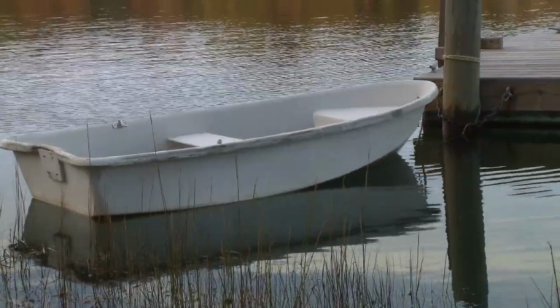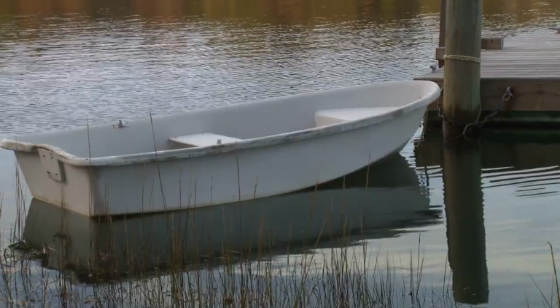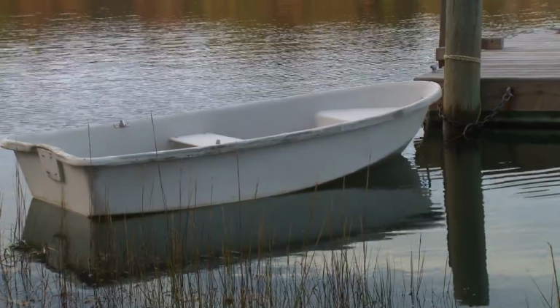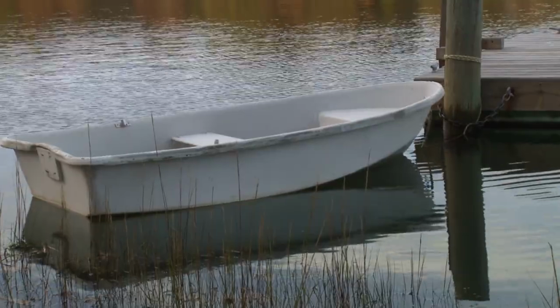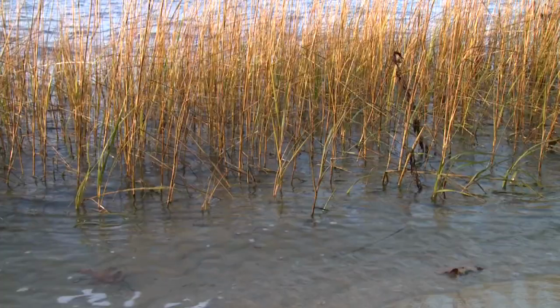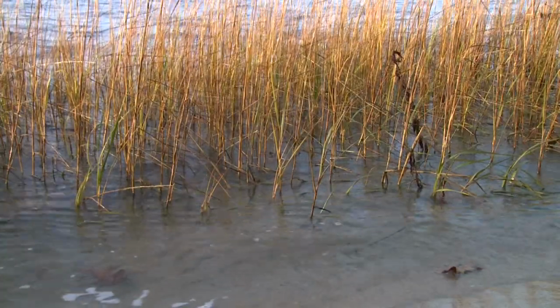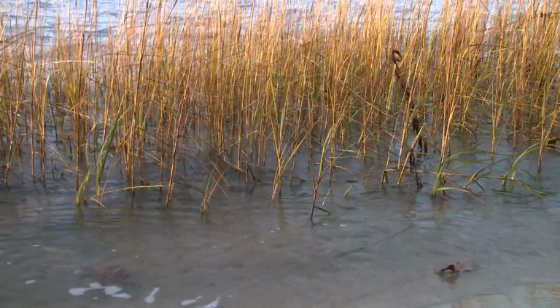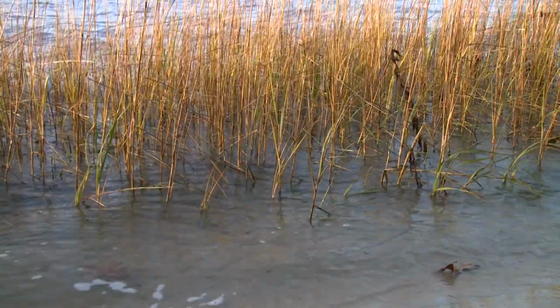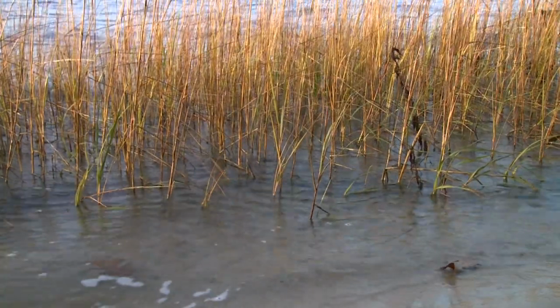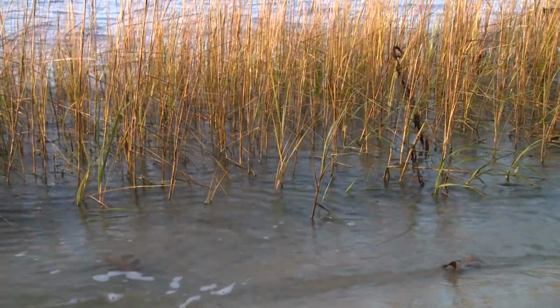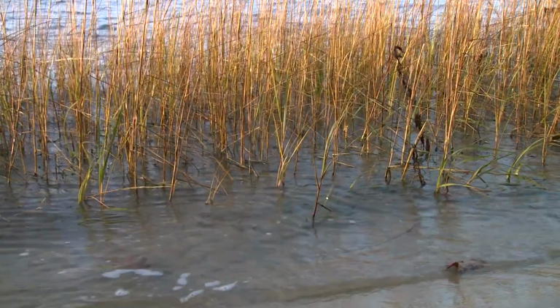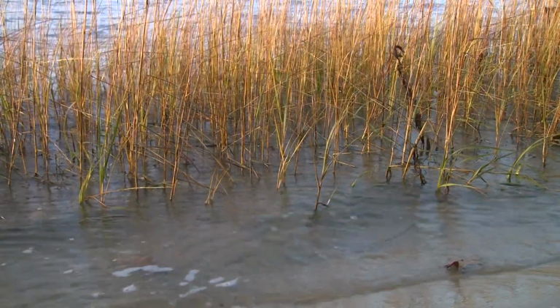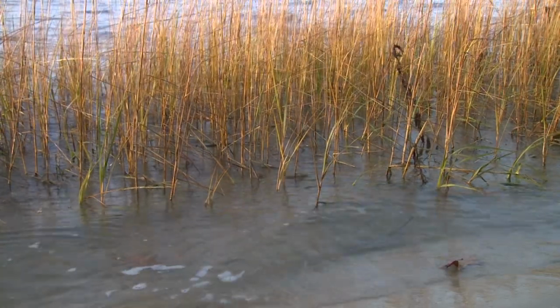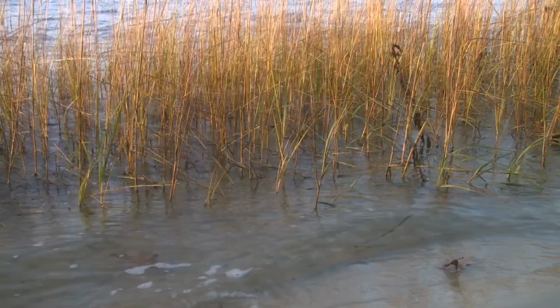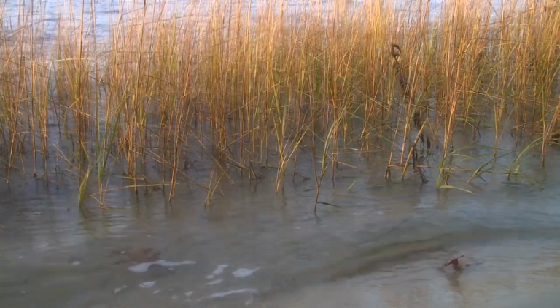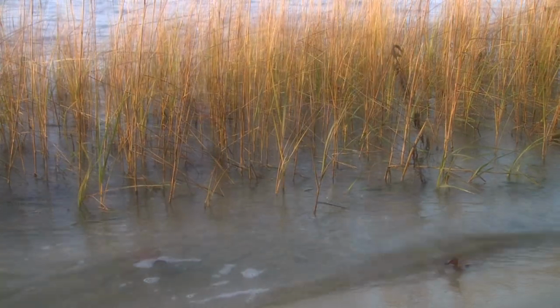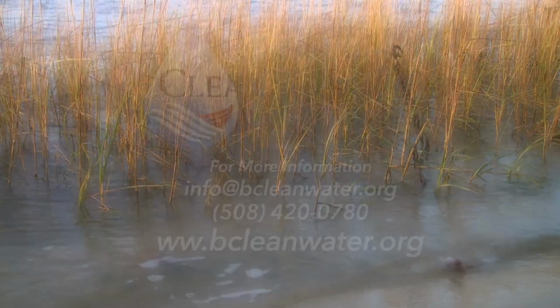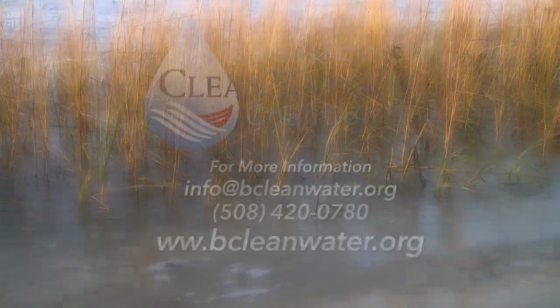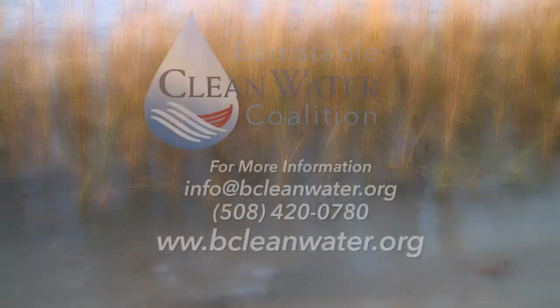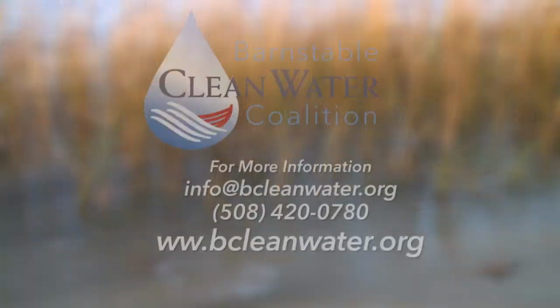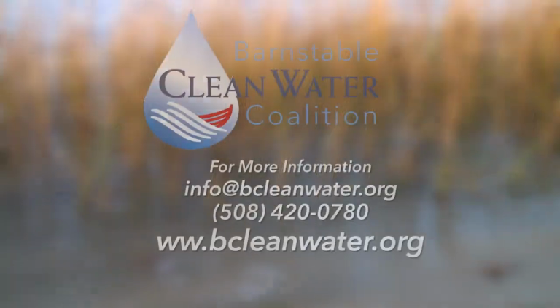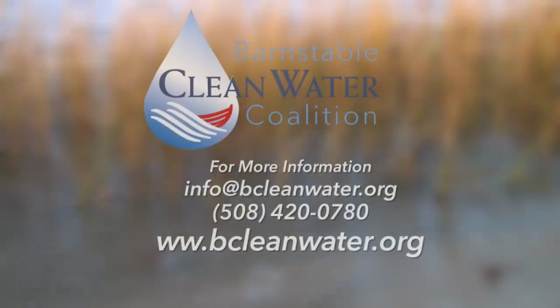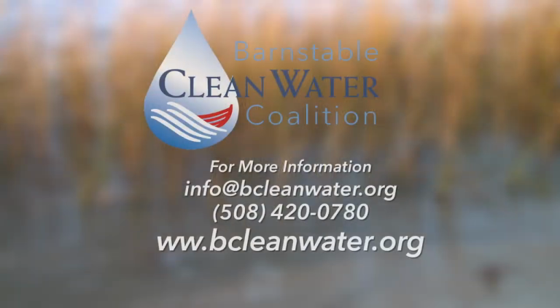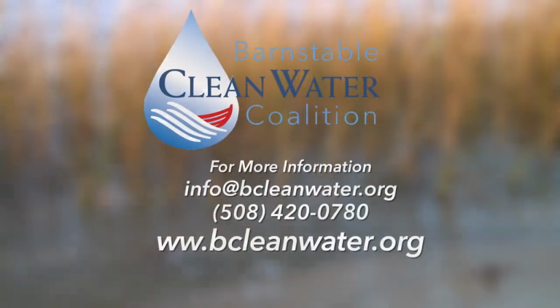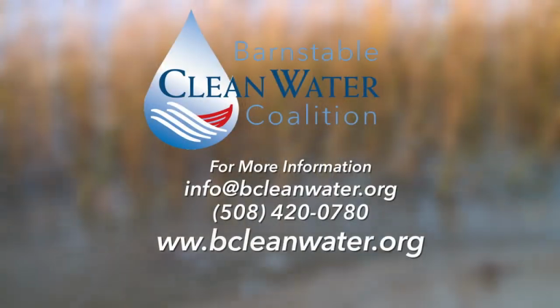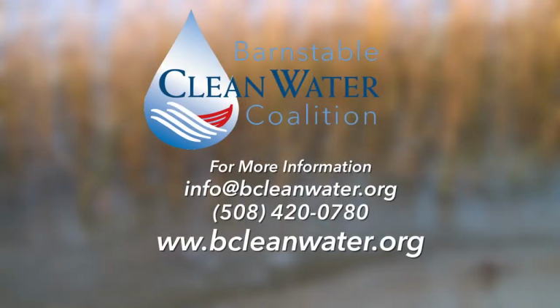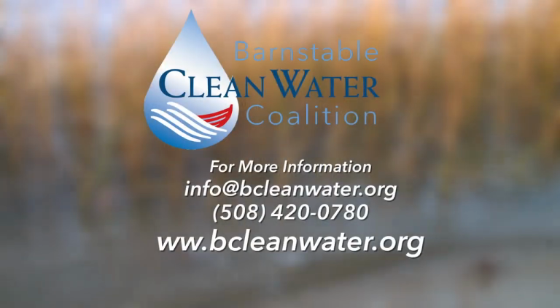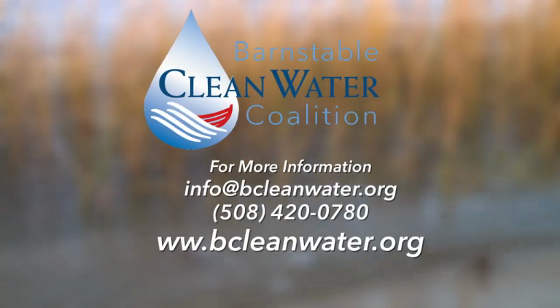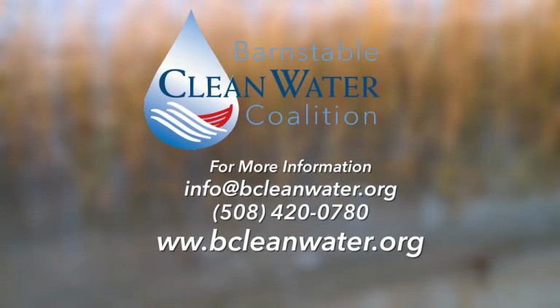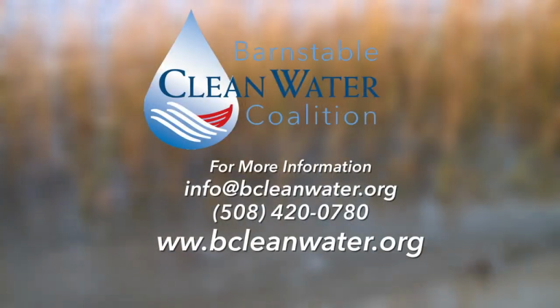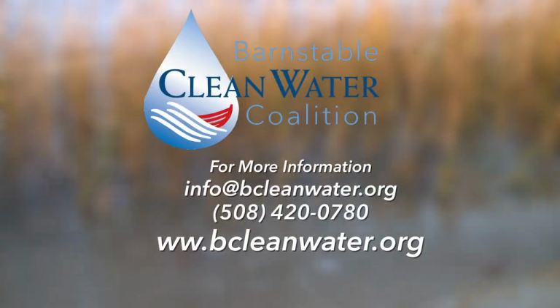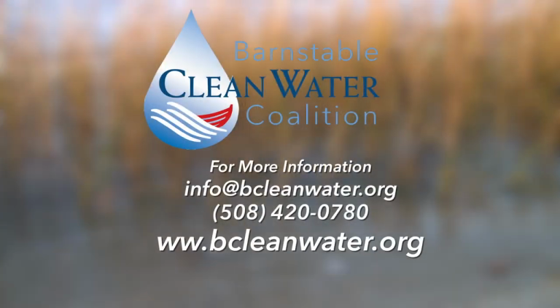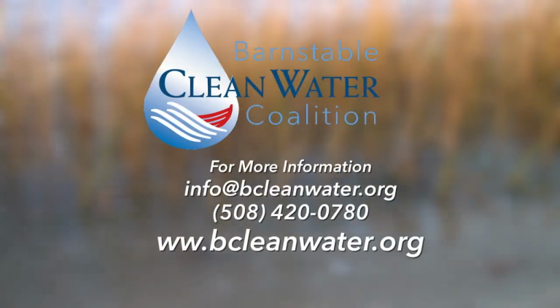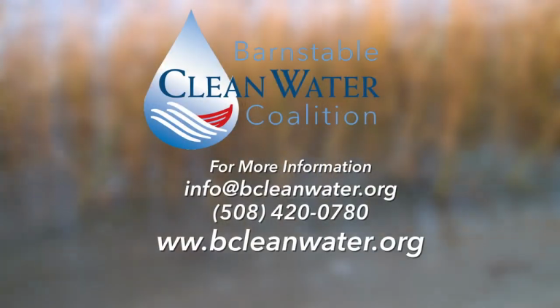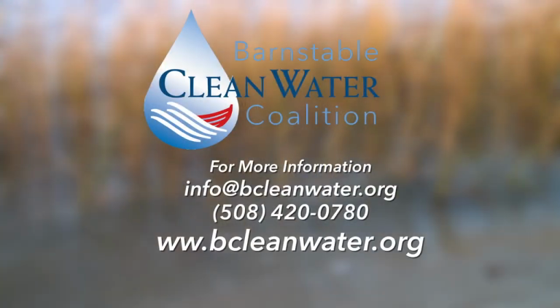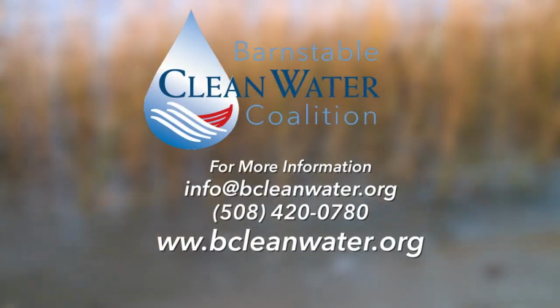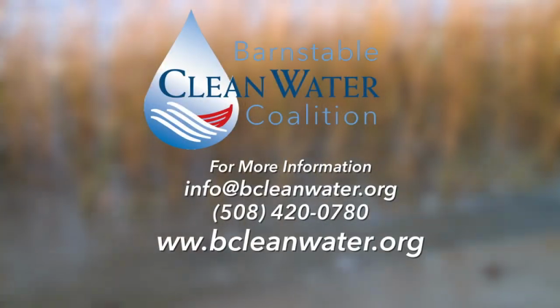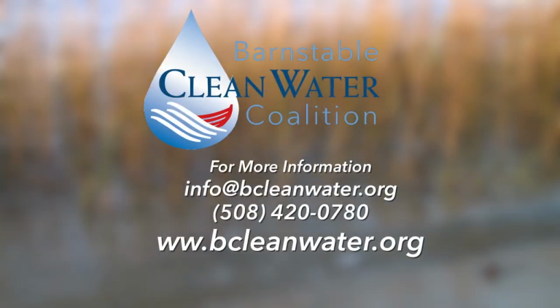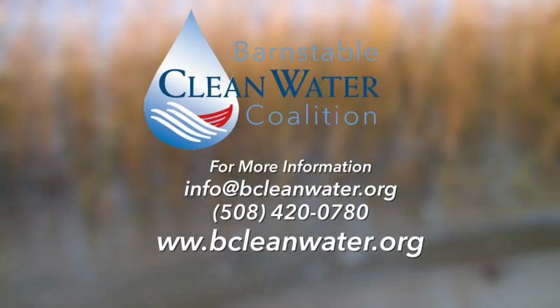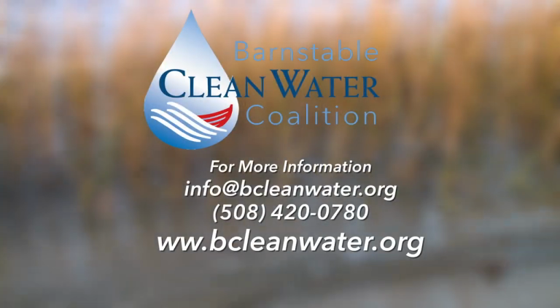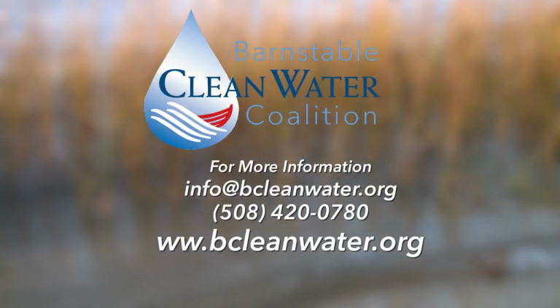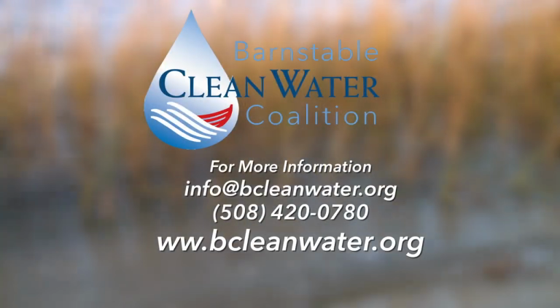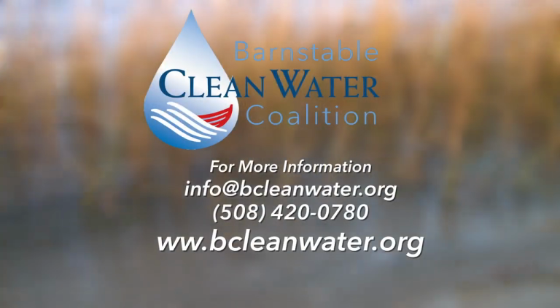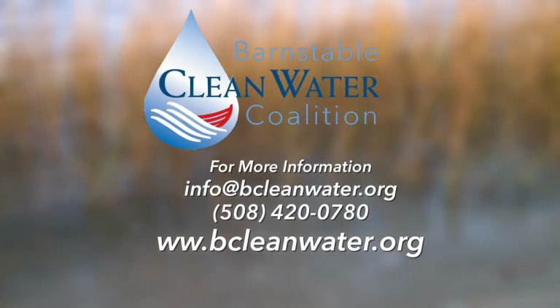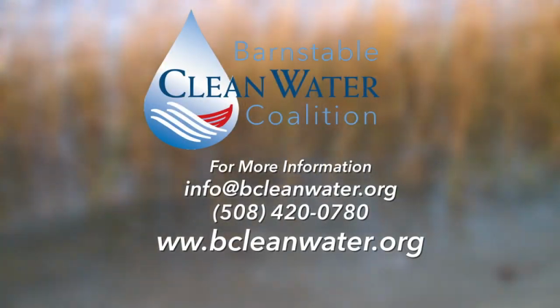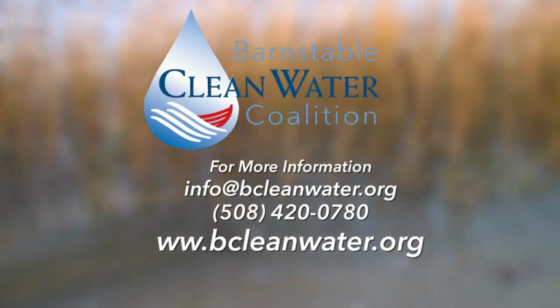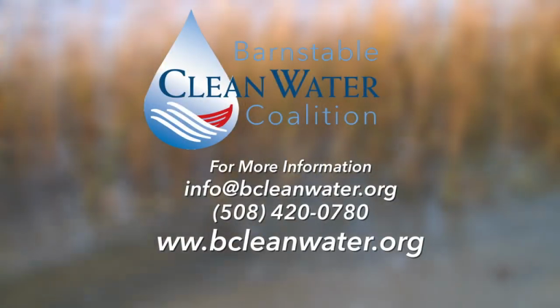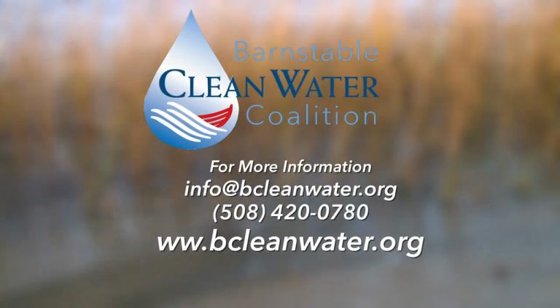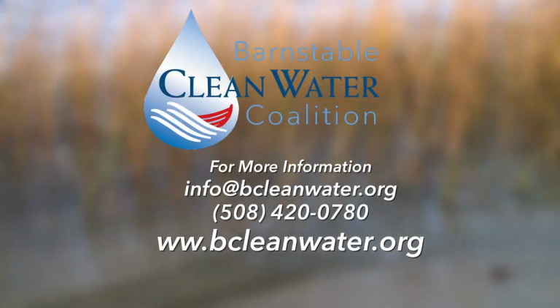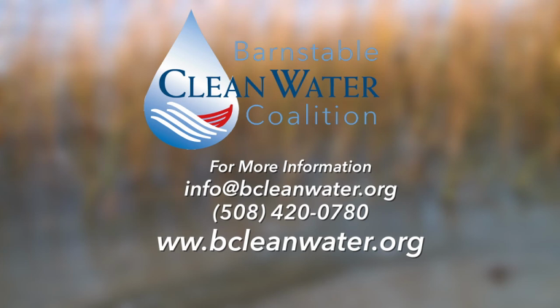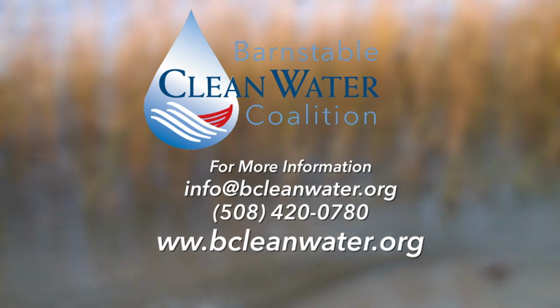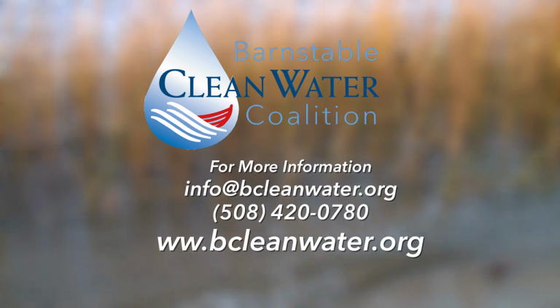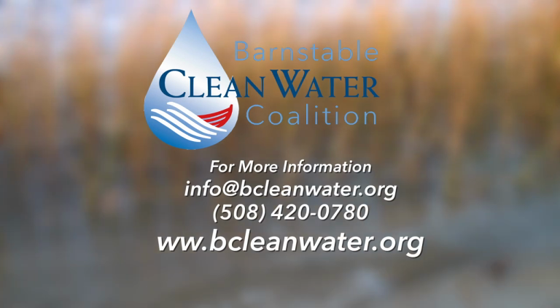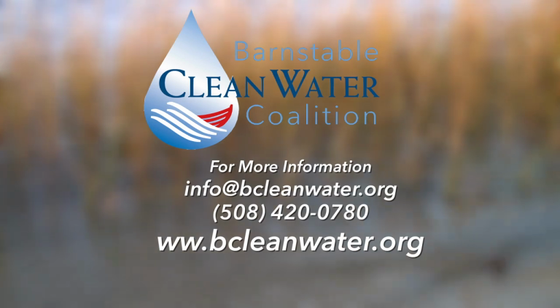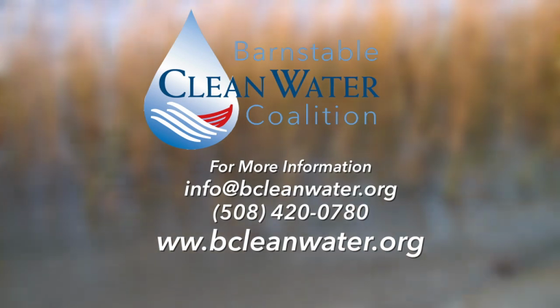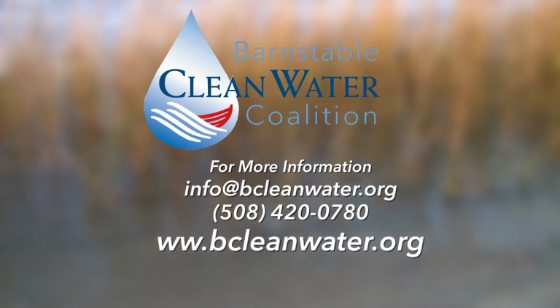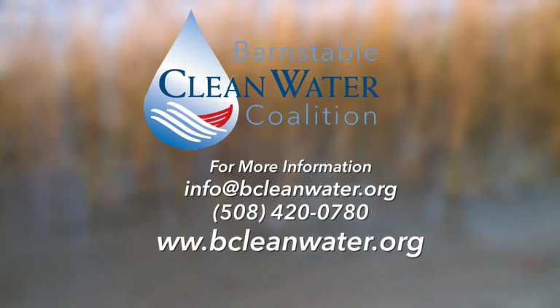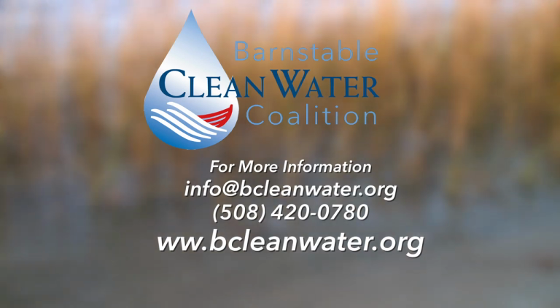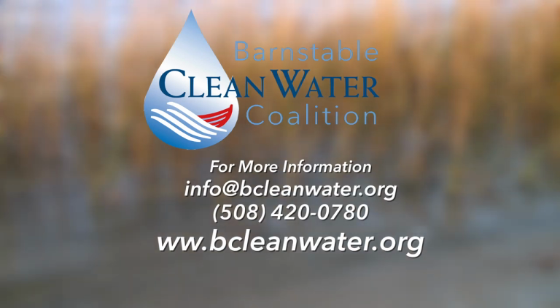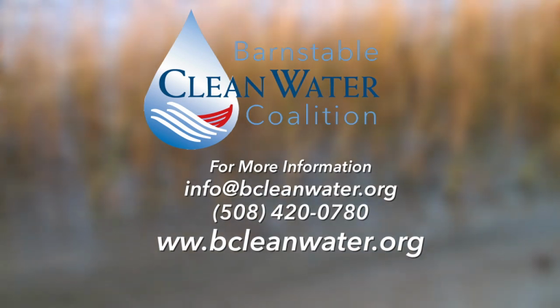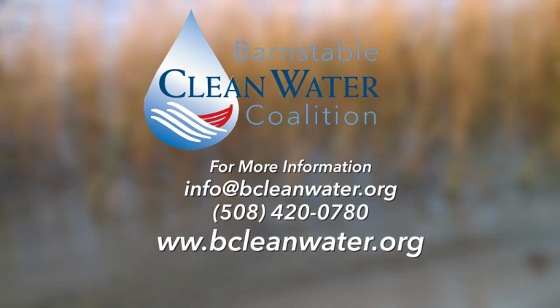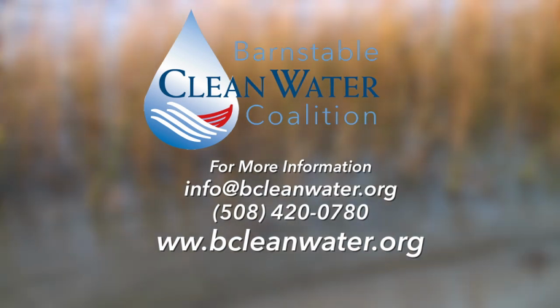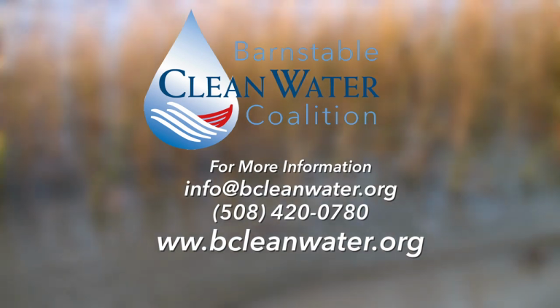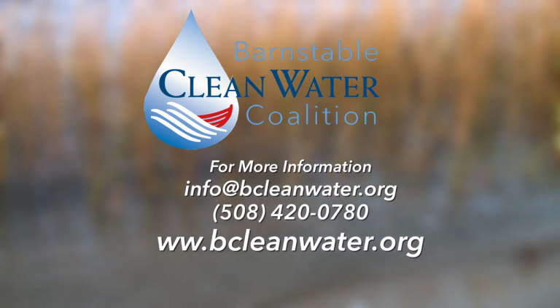For more information on how to become involved or support the Barnstable Clean Water Coalition, call or email us.